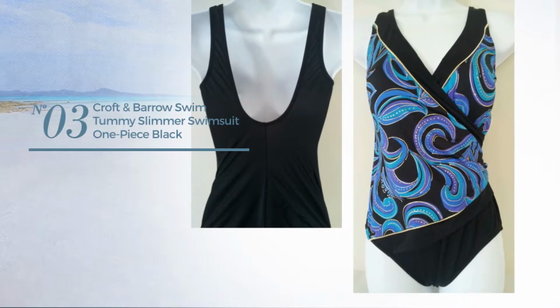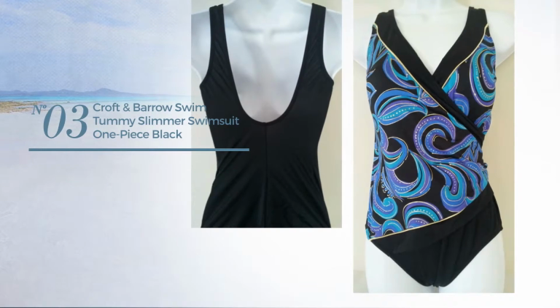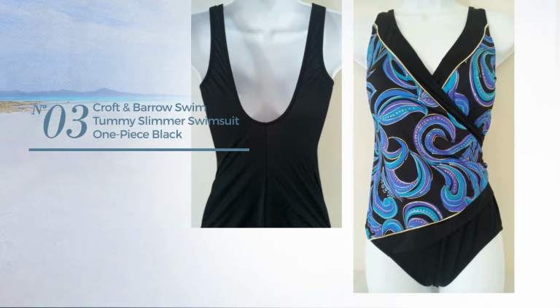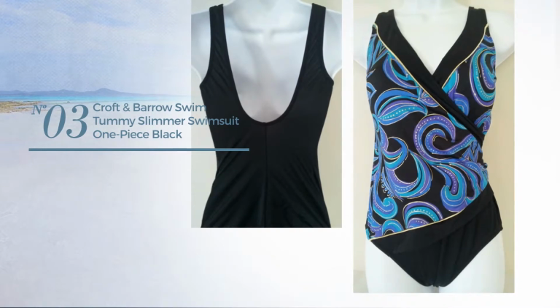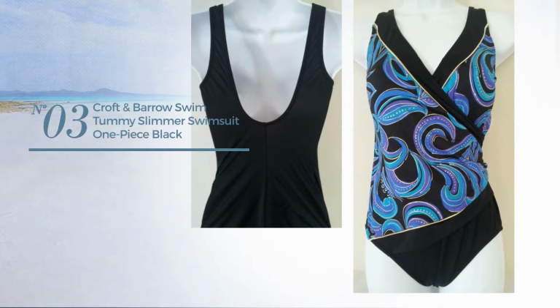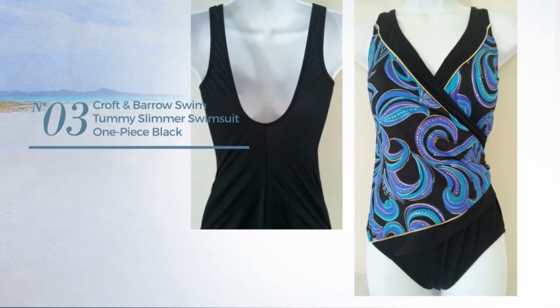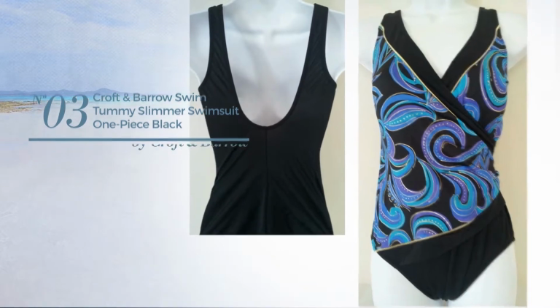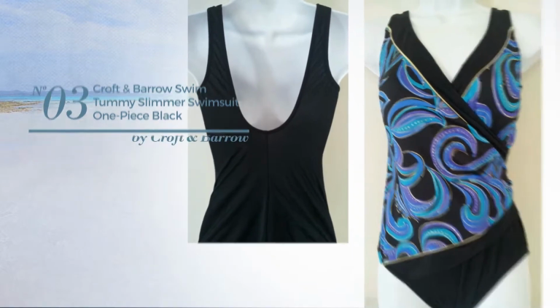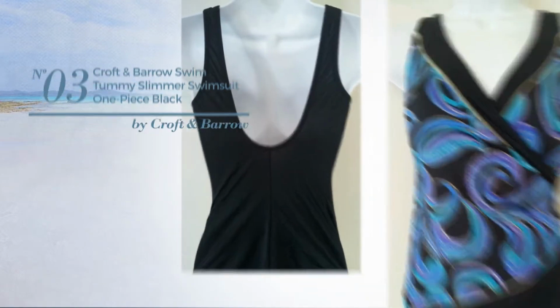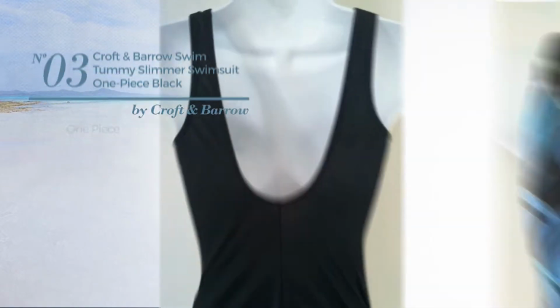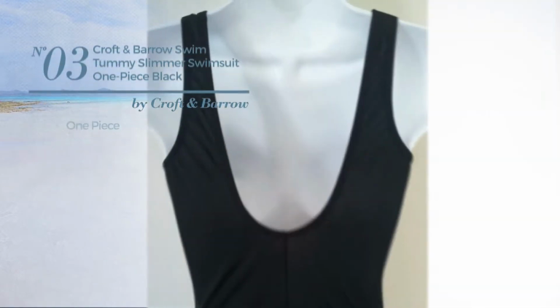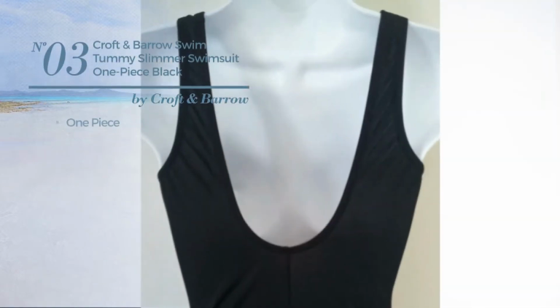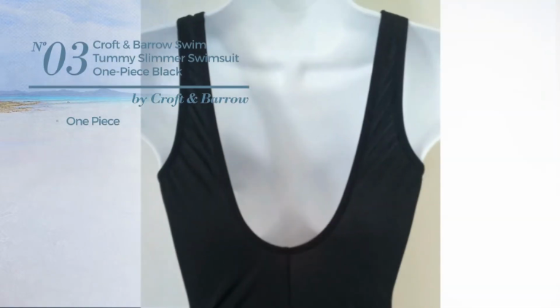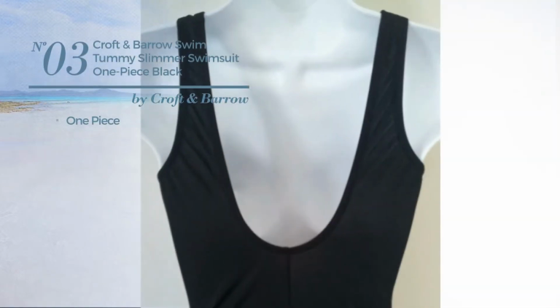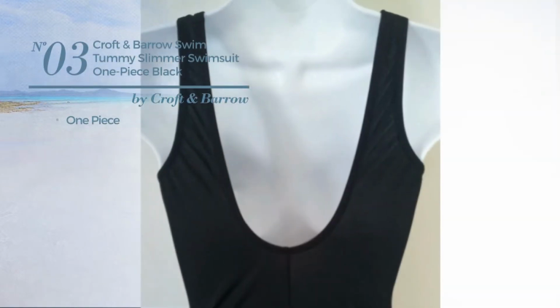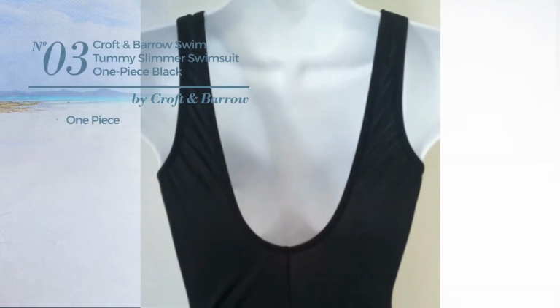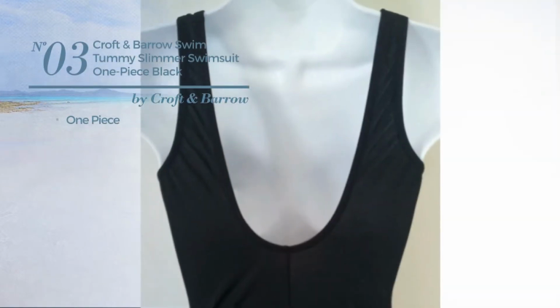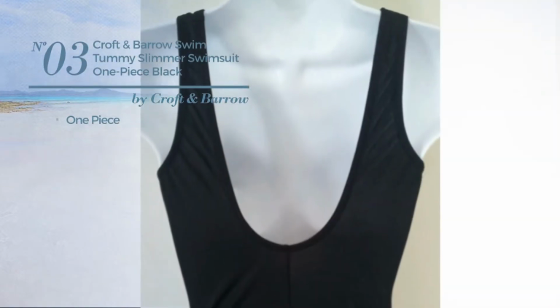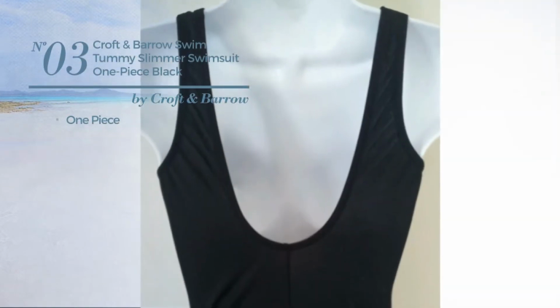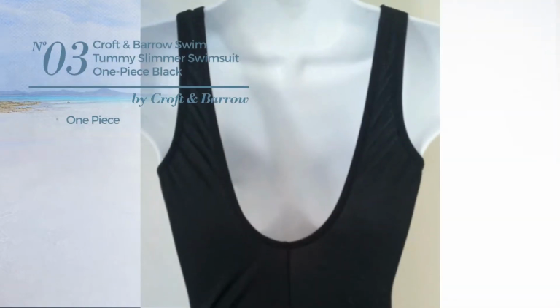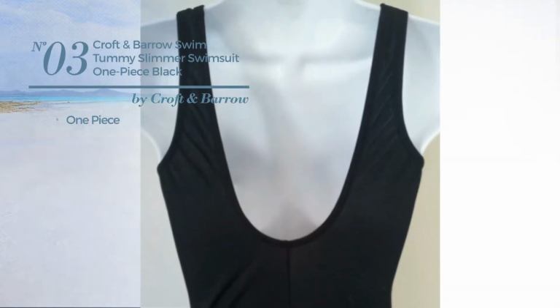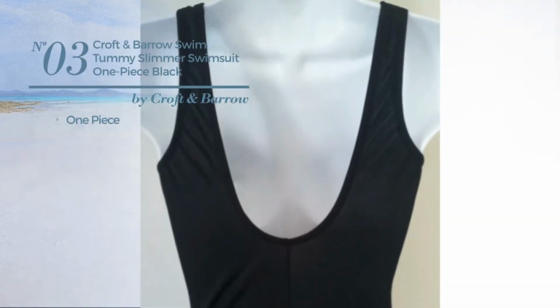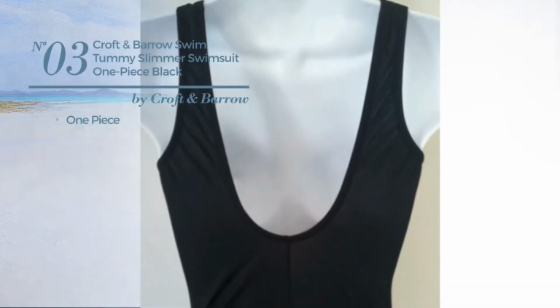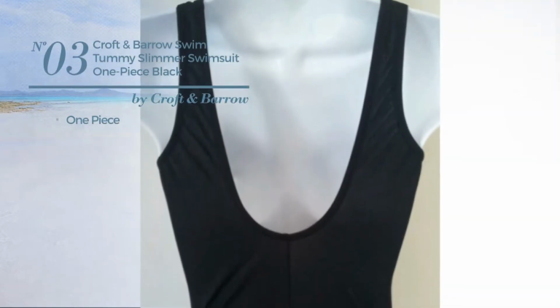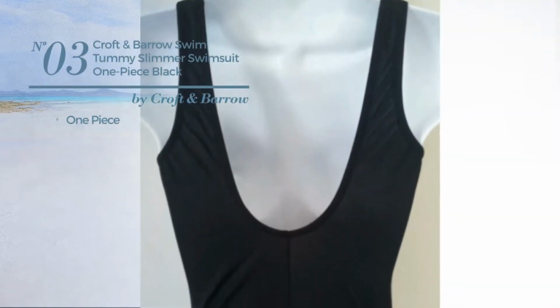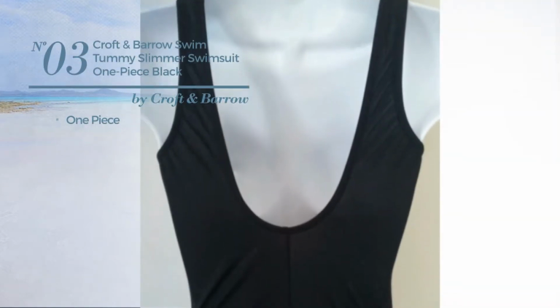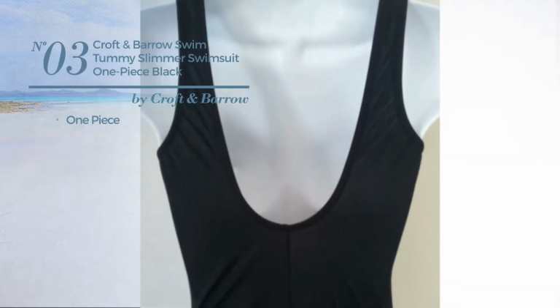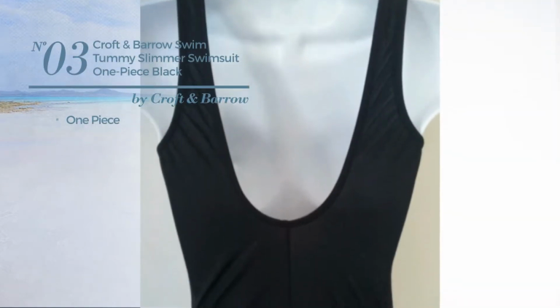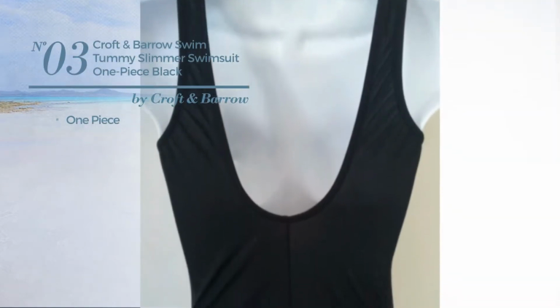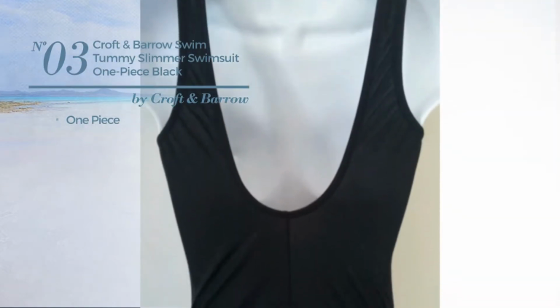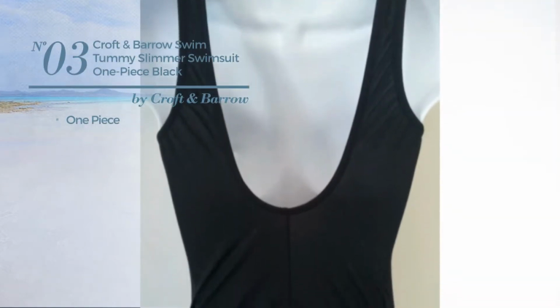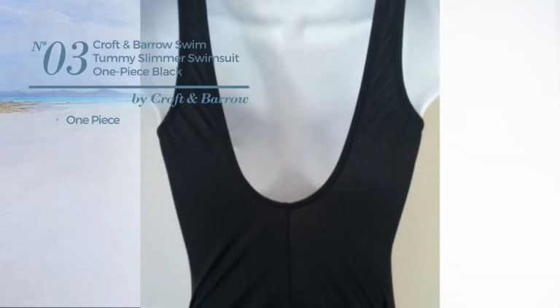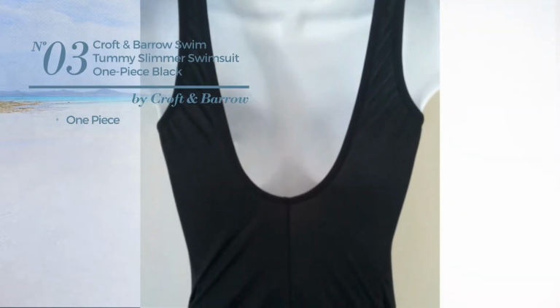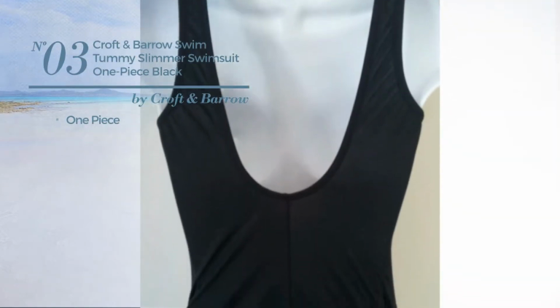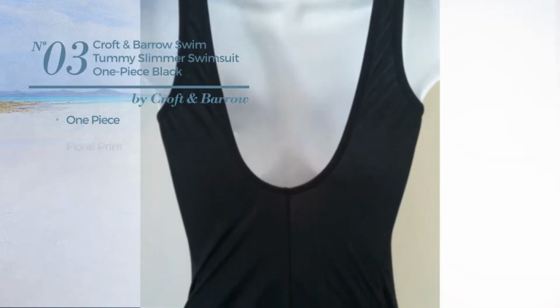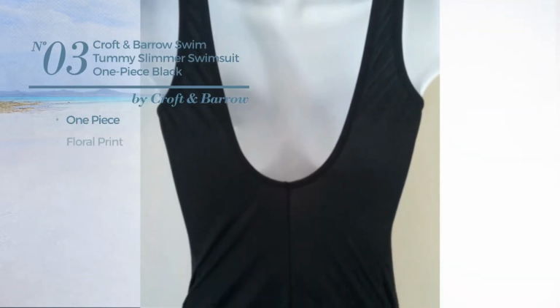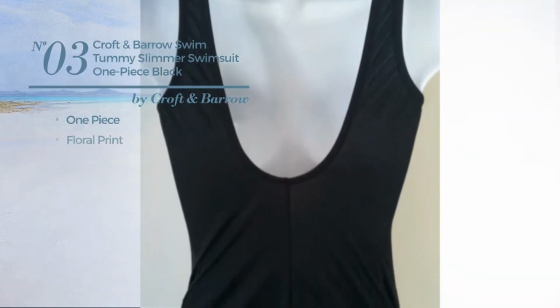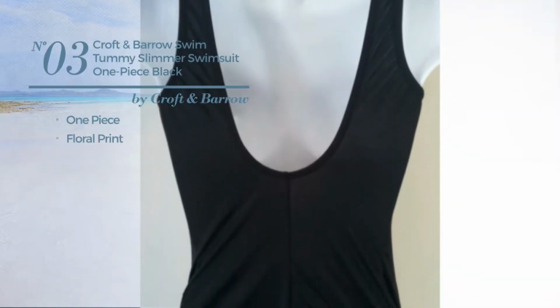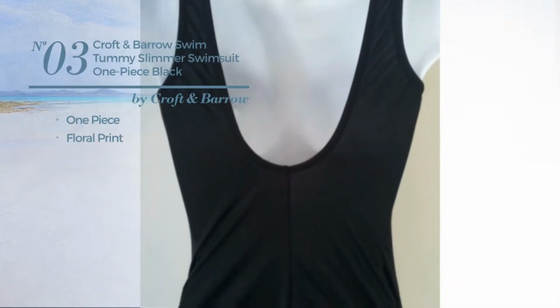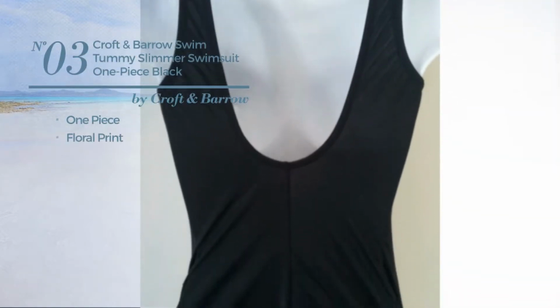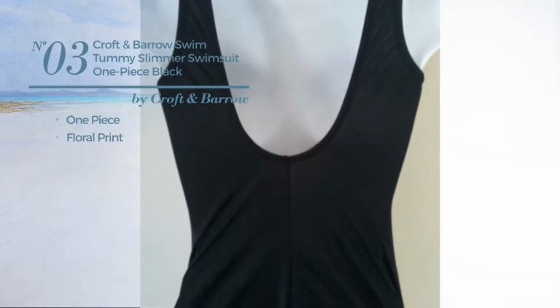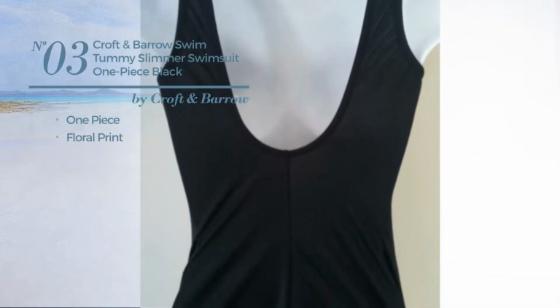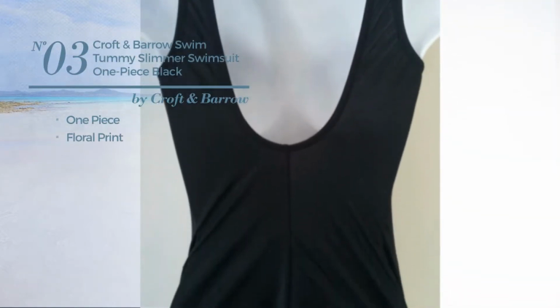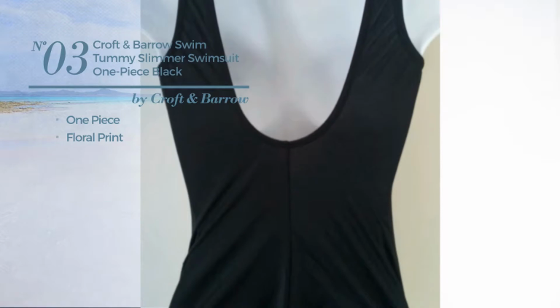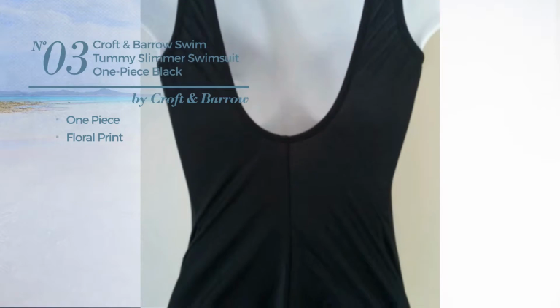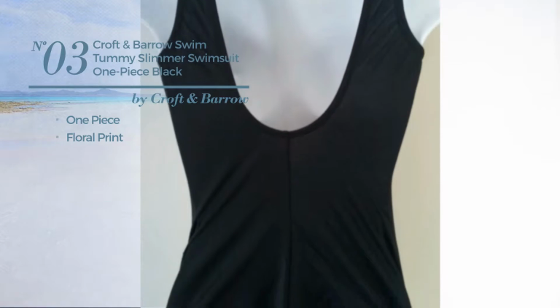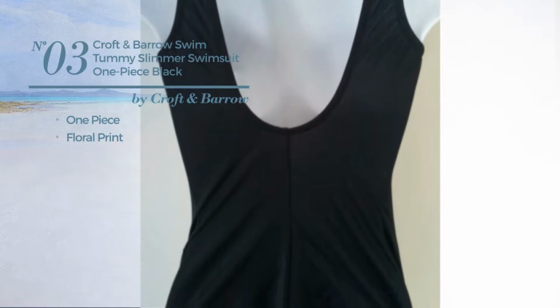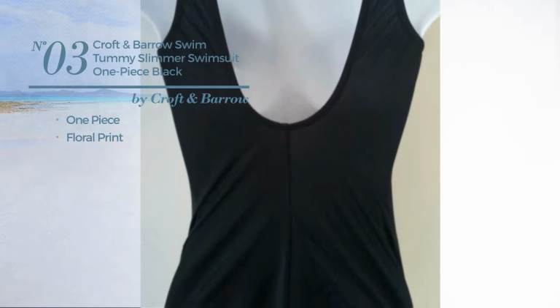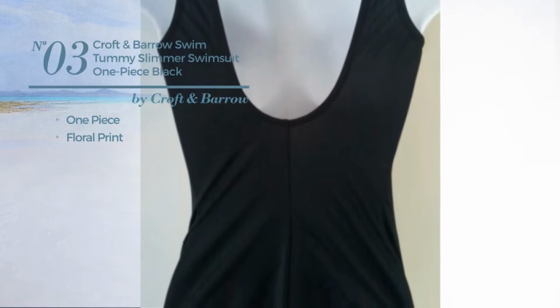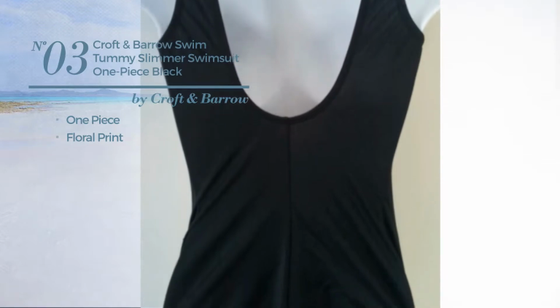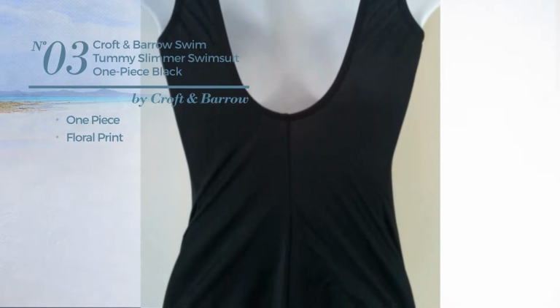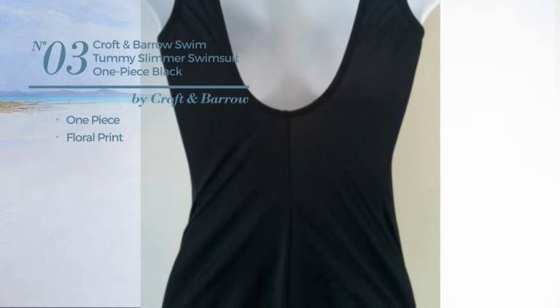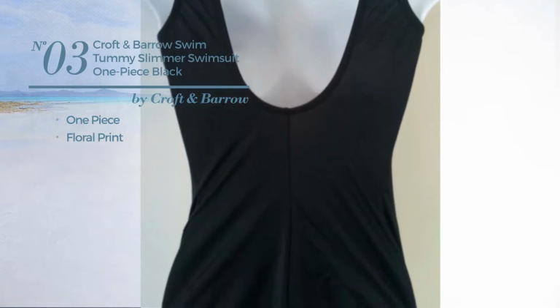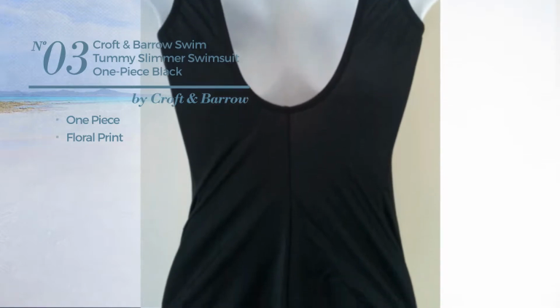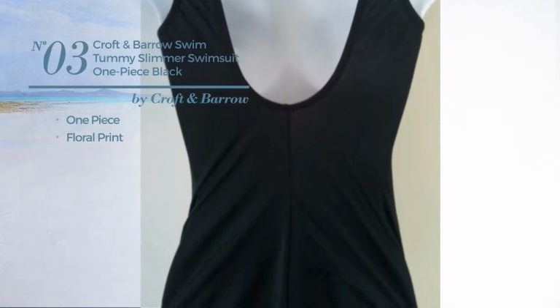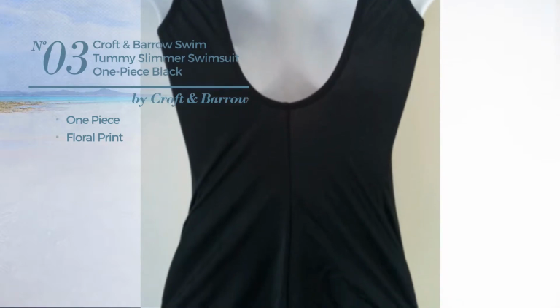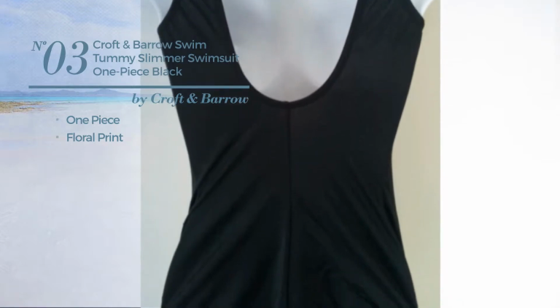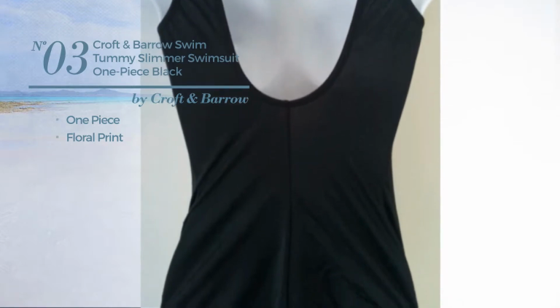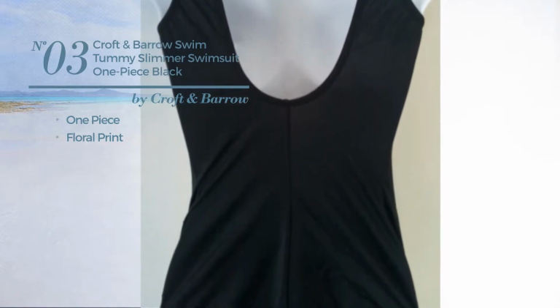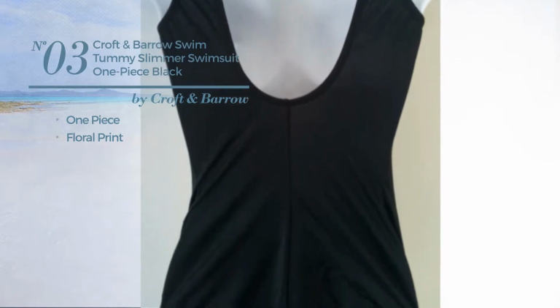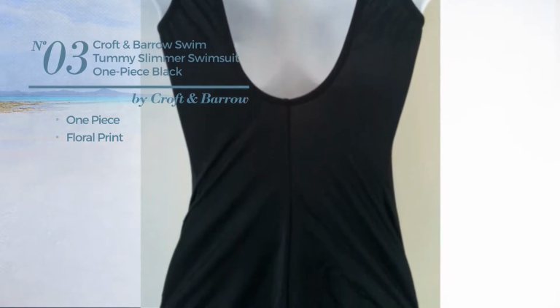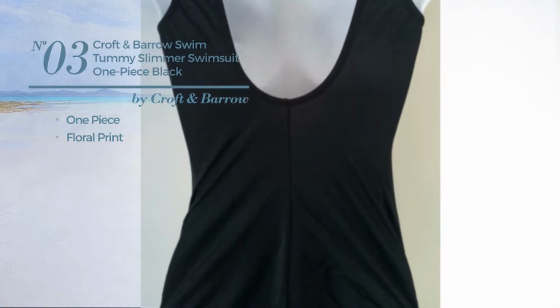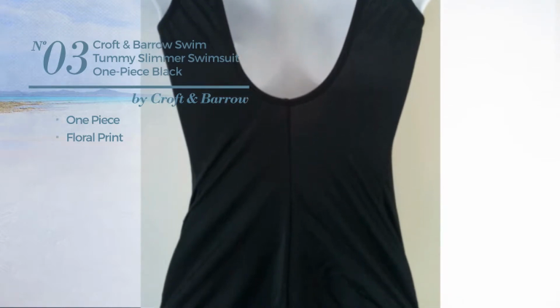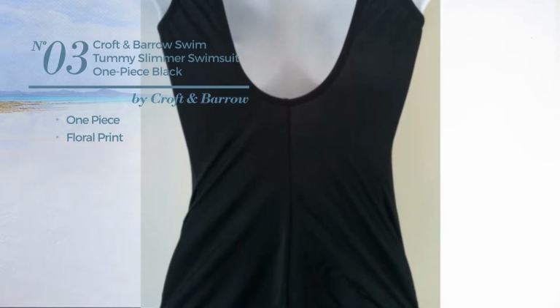Number 3: a one-piece swimsuit featuring floral print. Available only in black color.